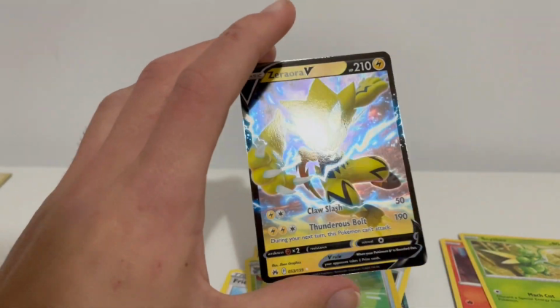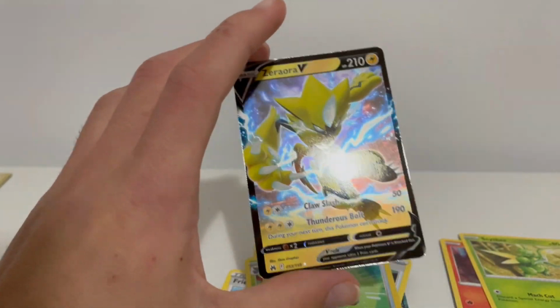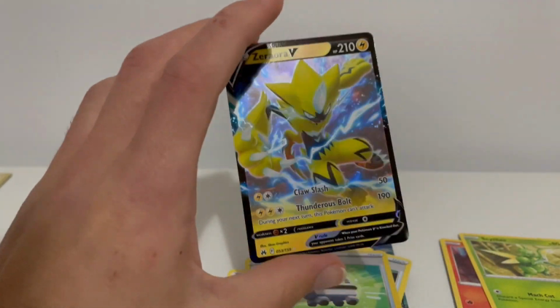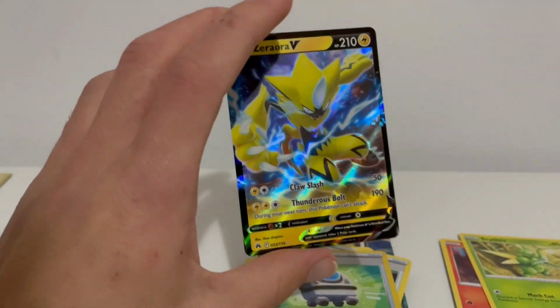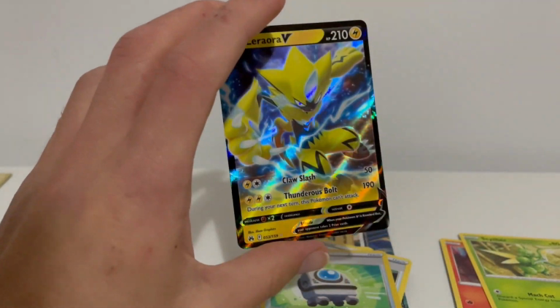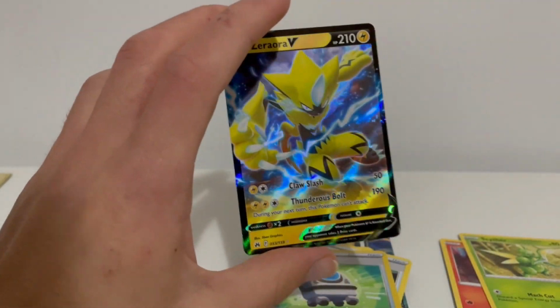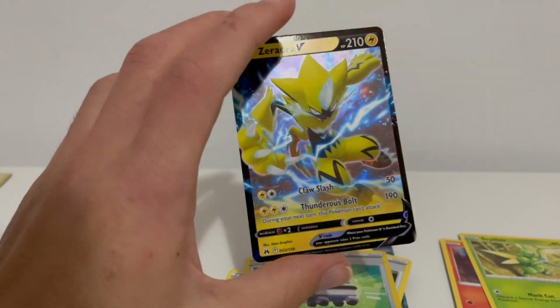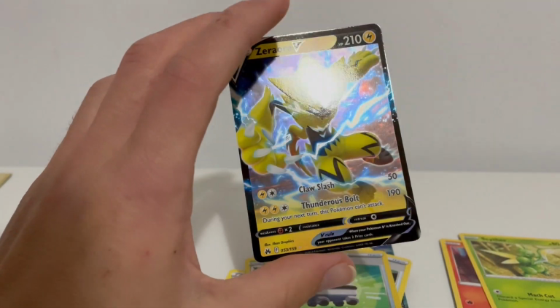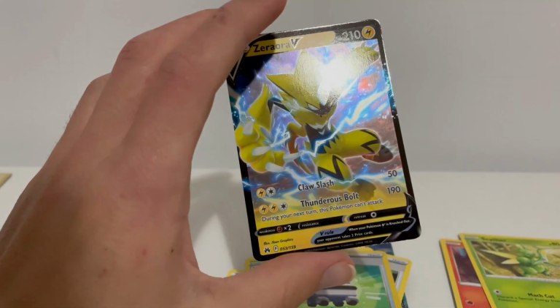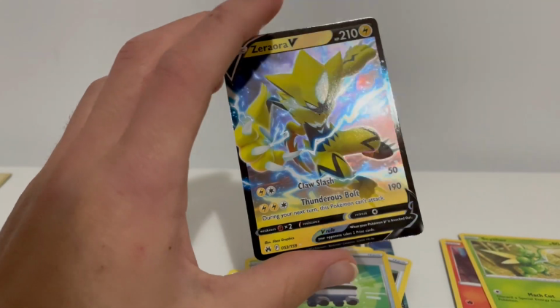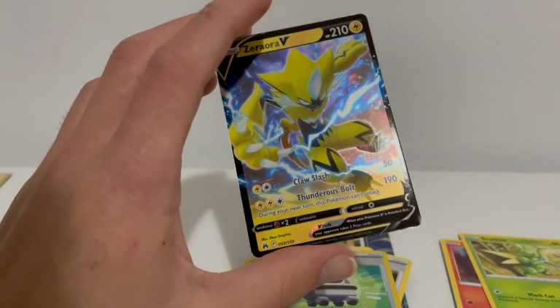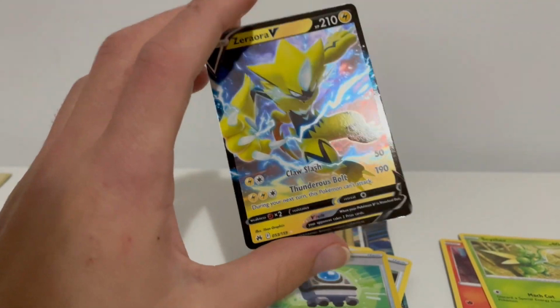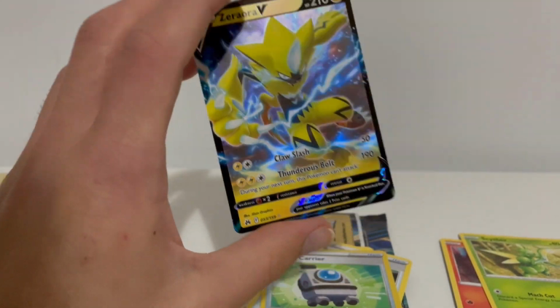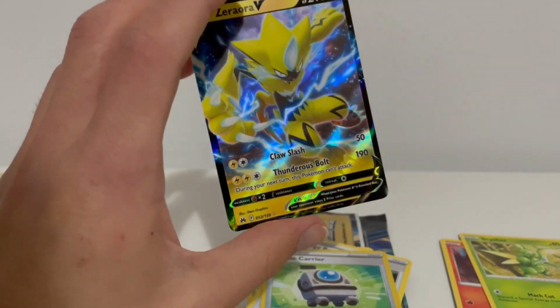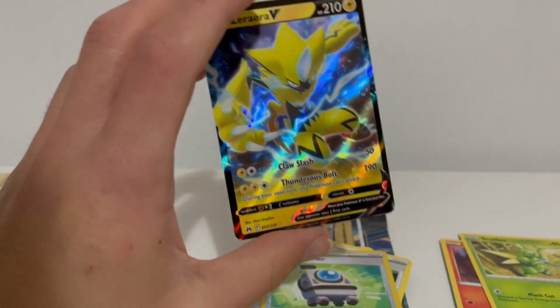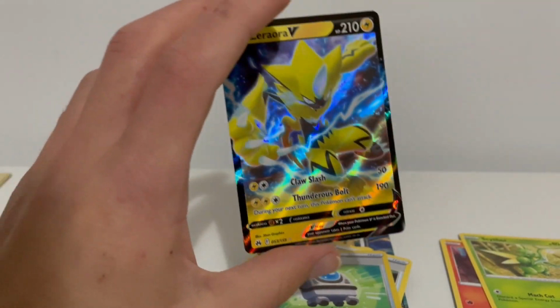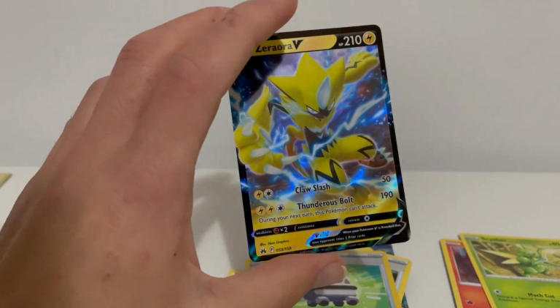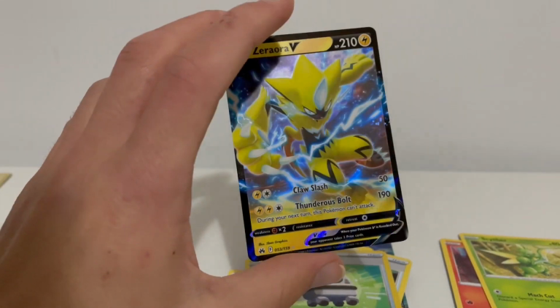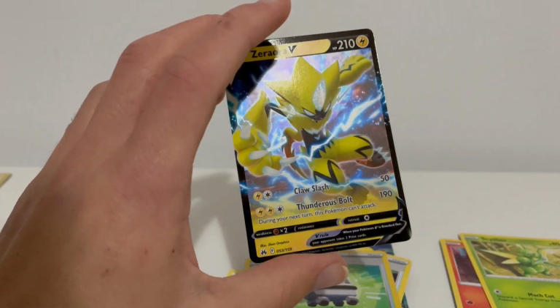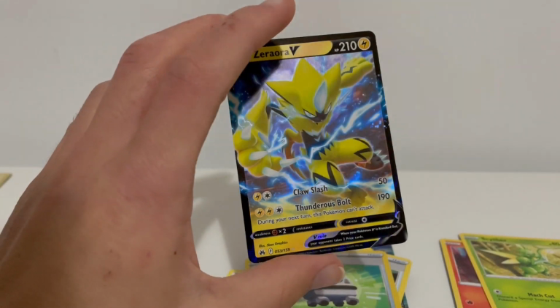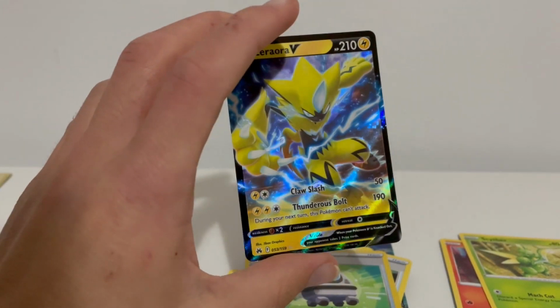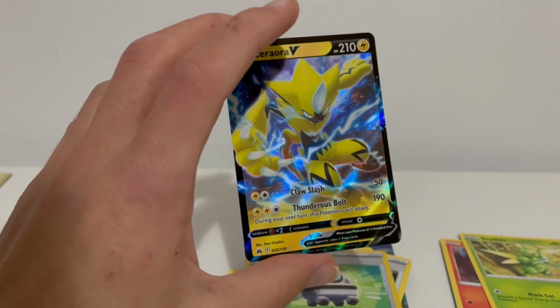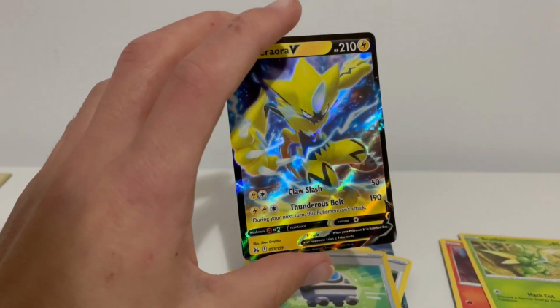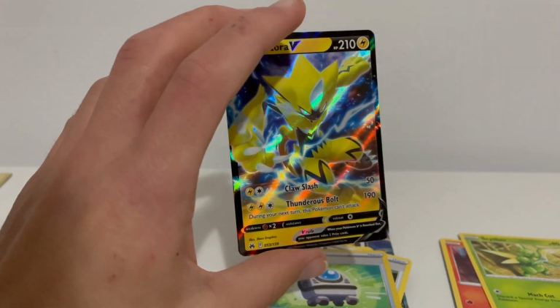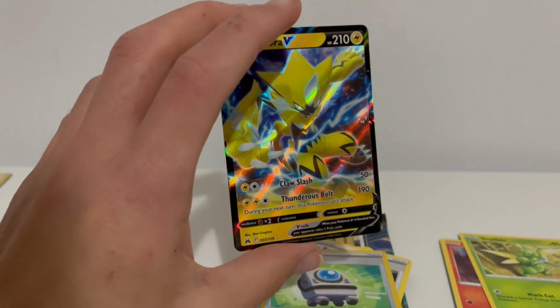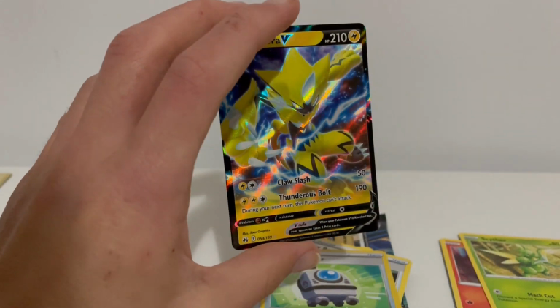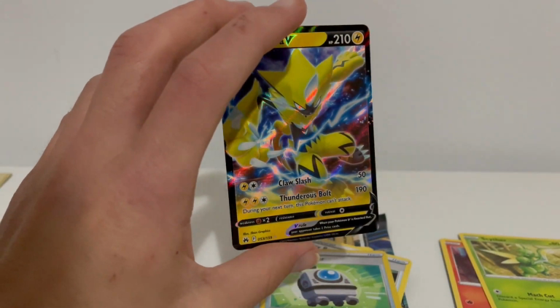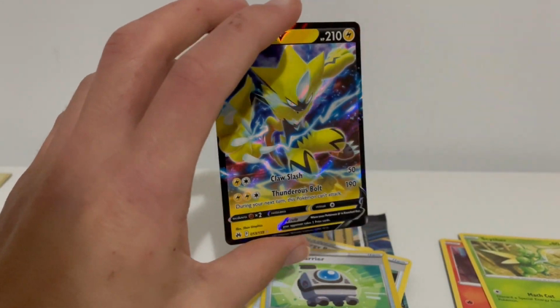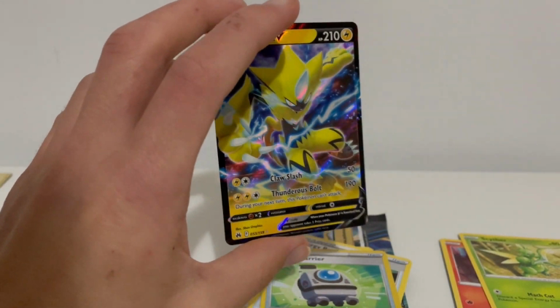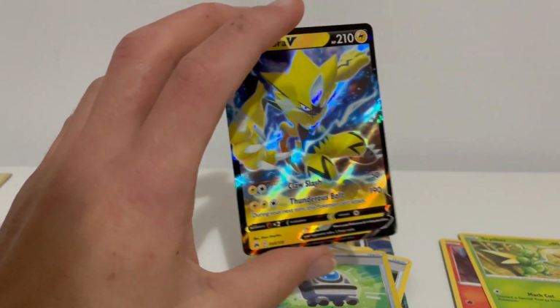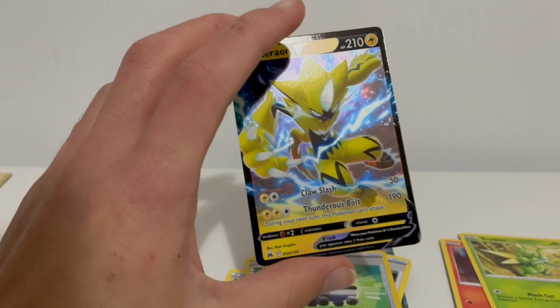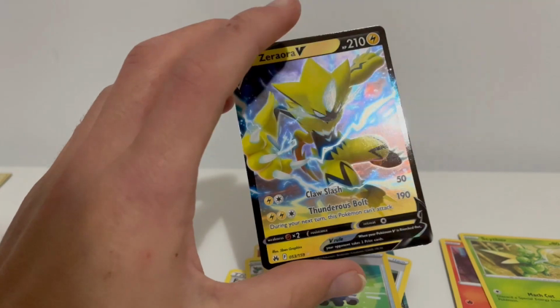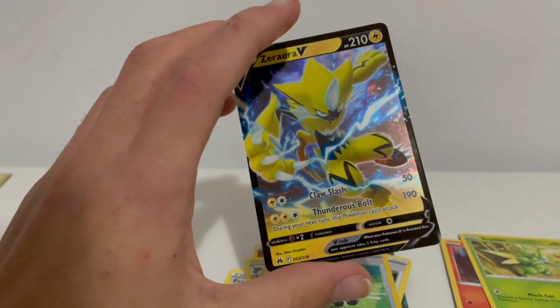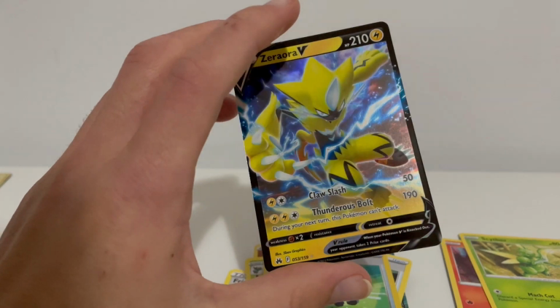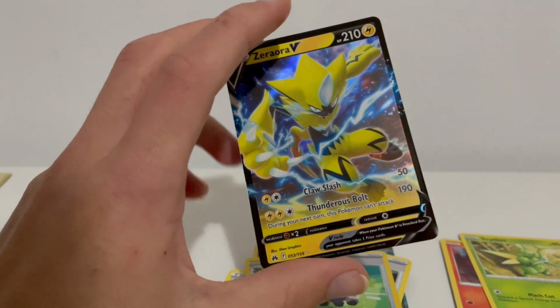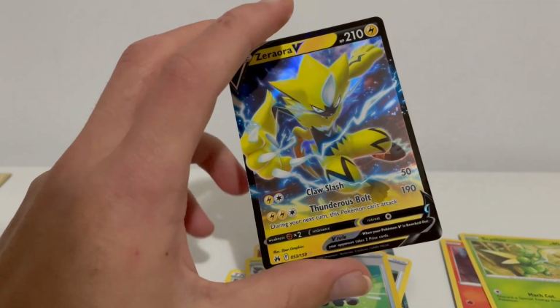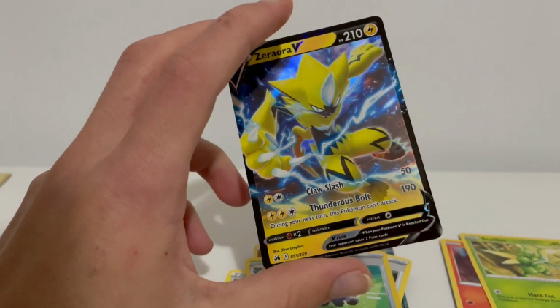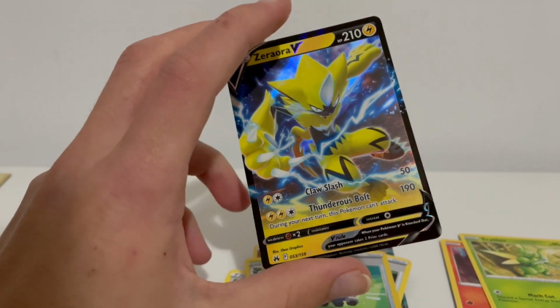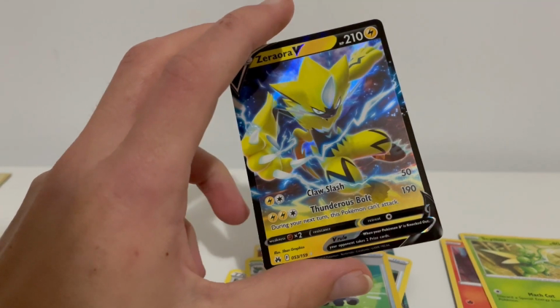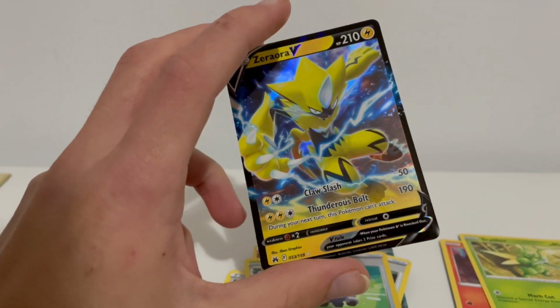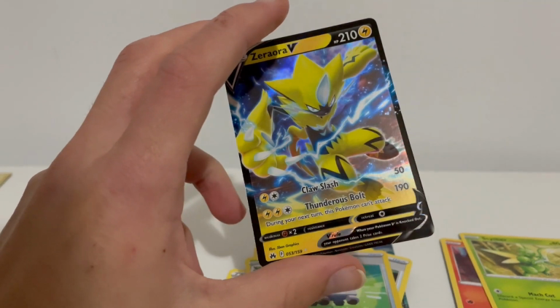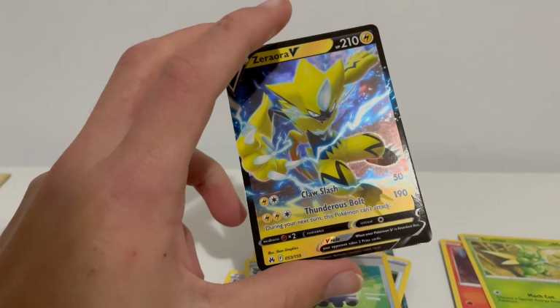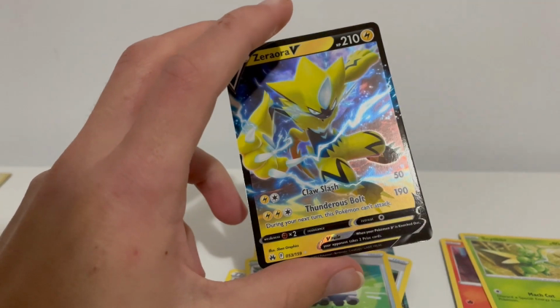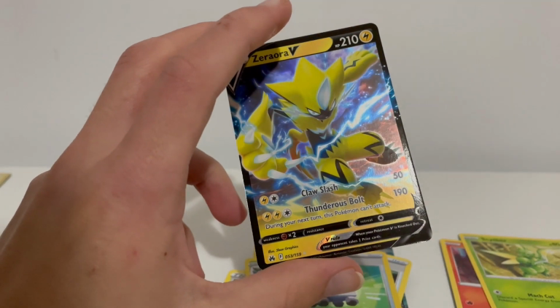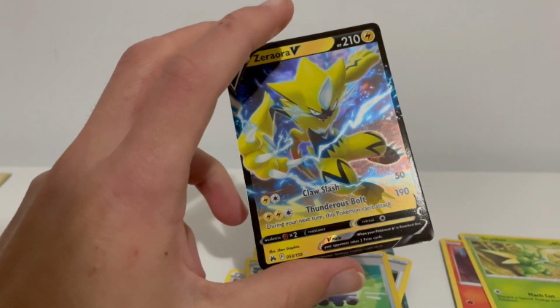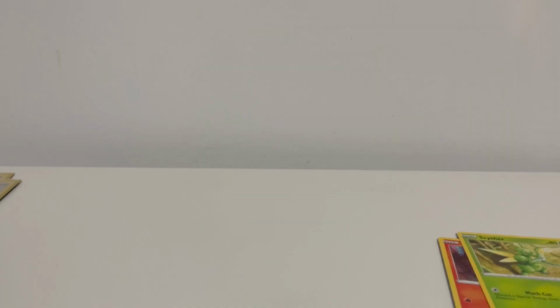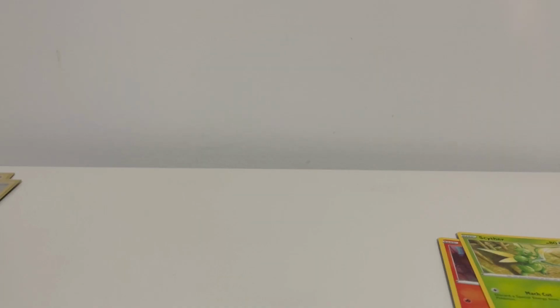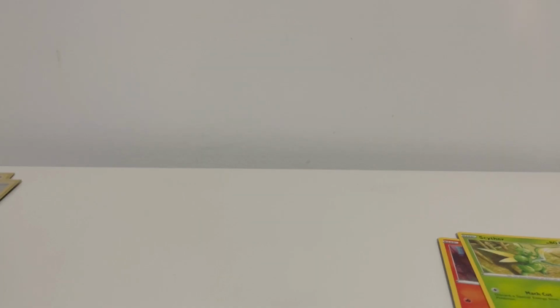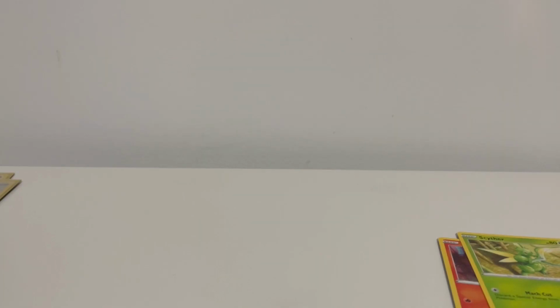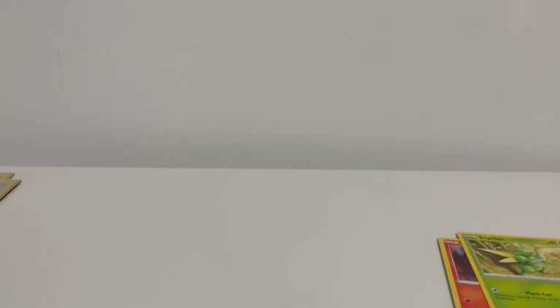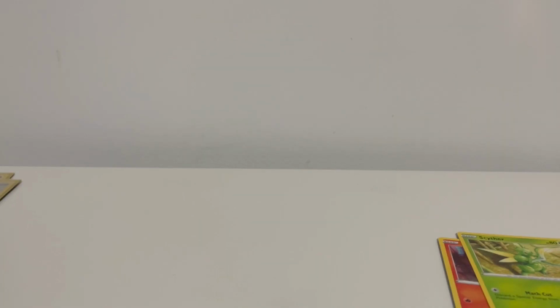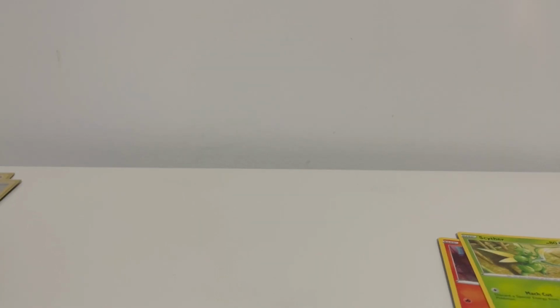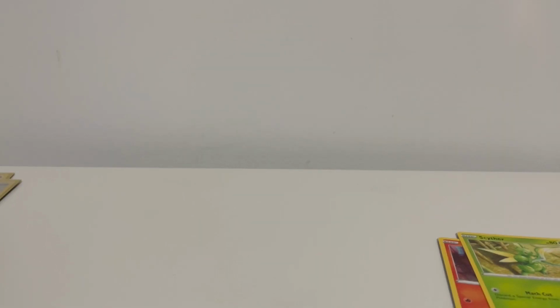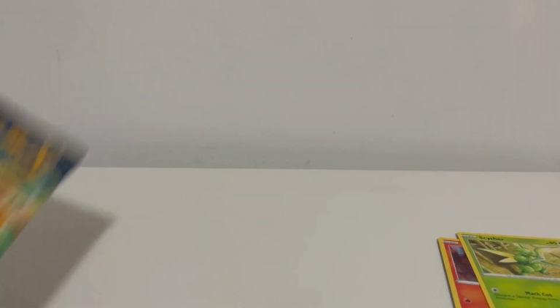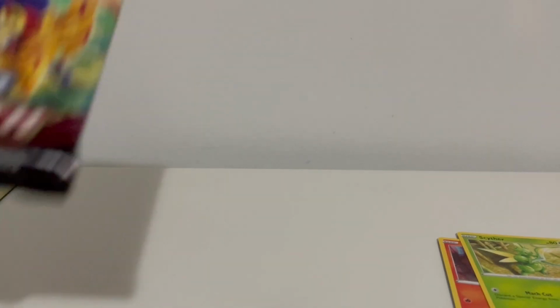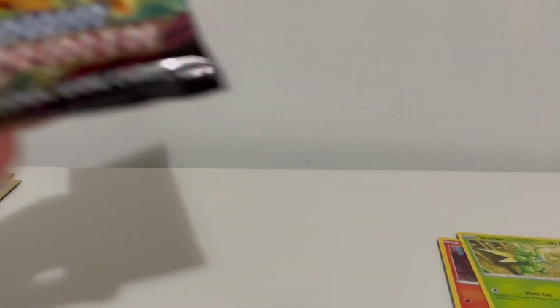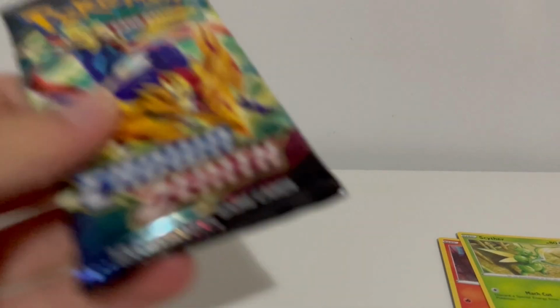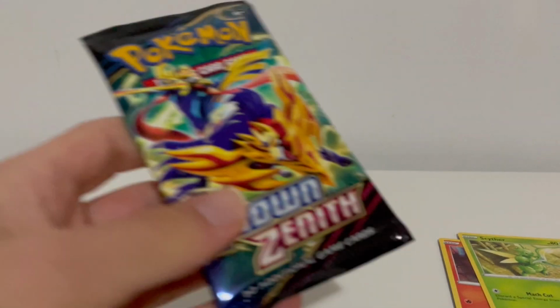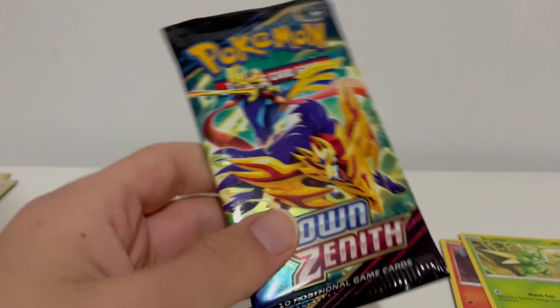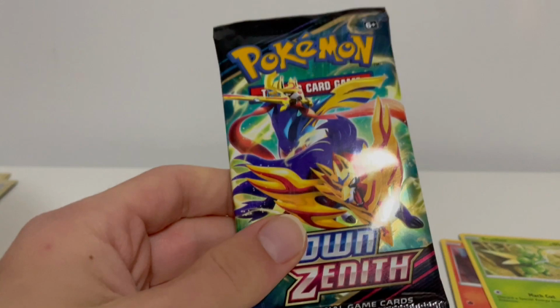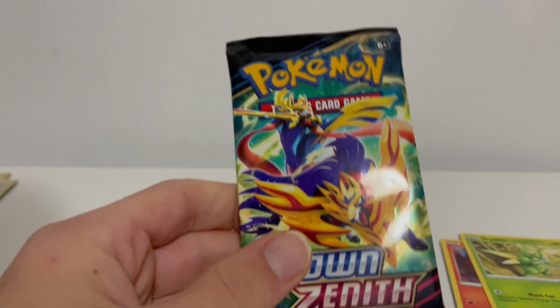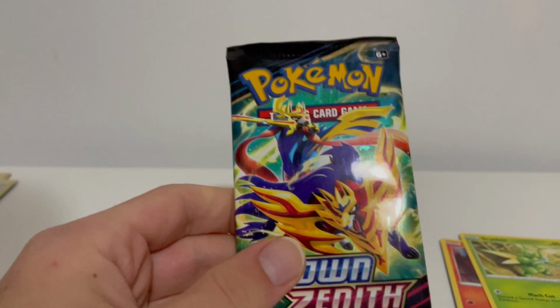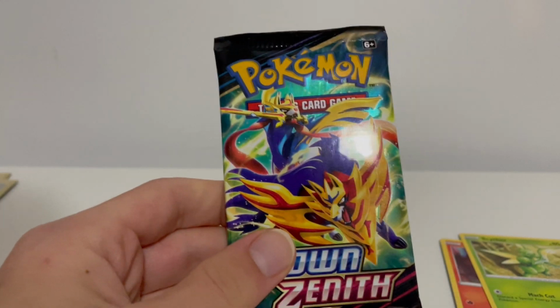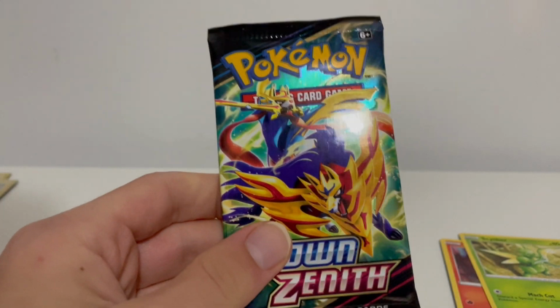I forgot one card - Mulch. Rescue Carrier as the reverse, that's pretty cool. And on the very end - Zoroark V! That is pretty good, nice looking card. I did see the border was shiny. Can't get him shiny unfortunately I don't think.